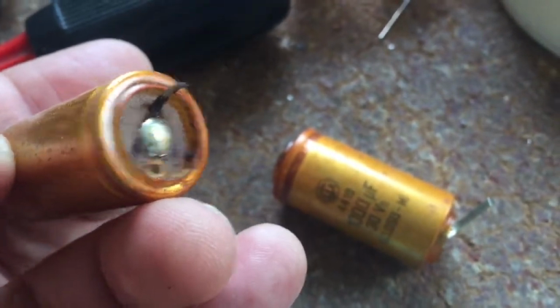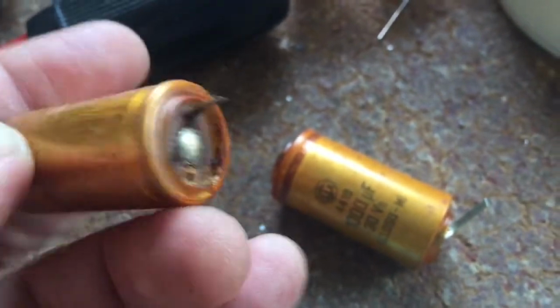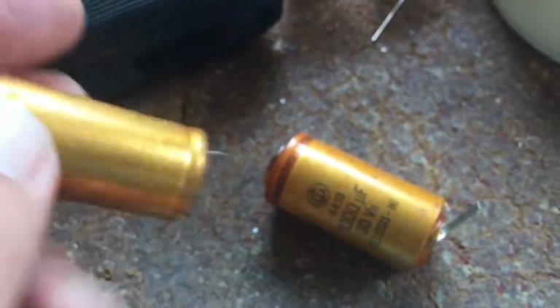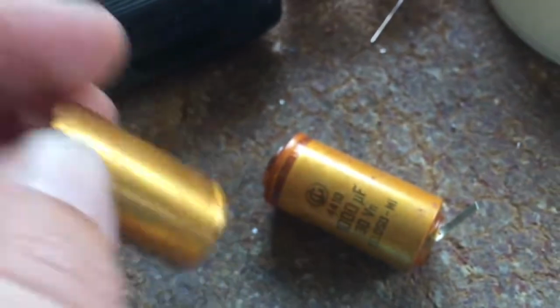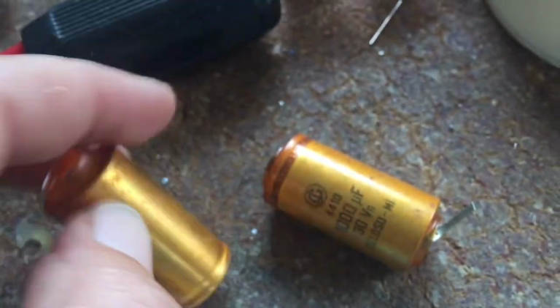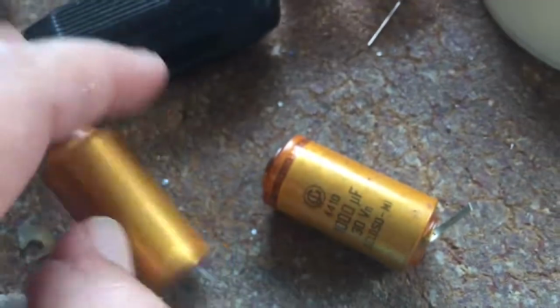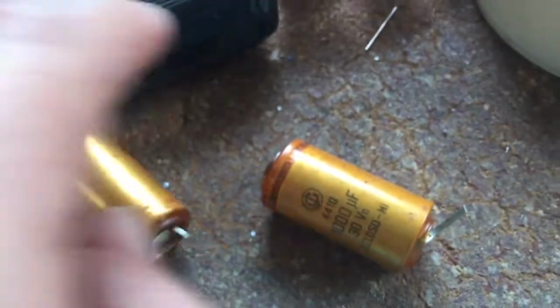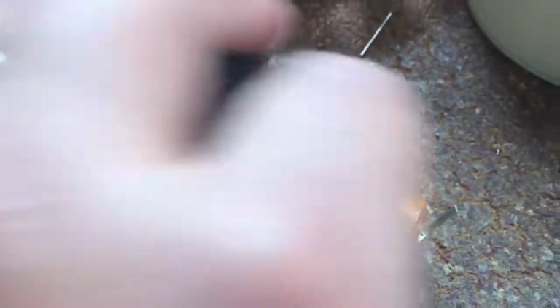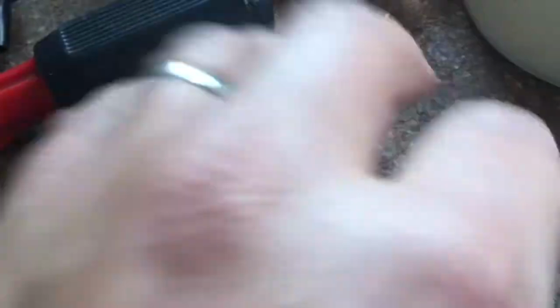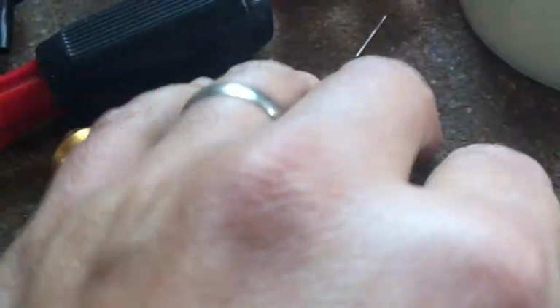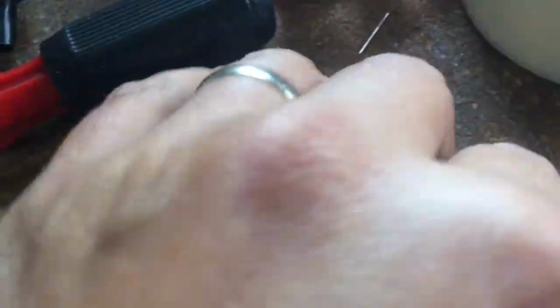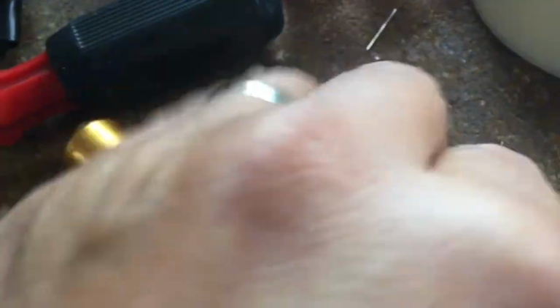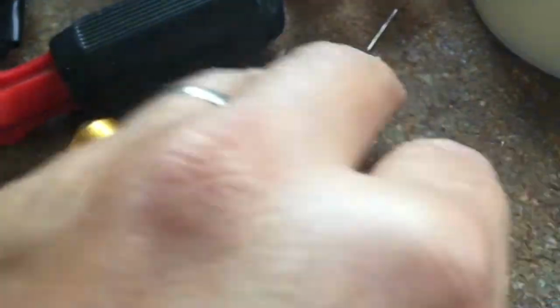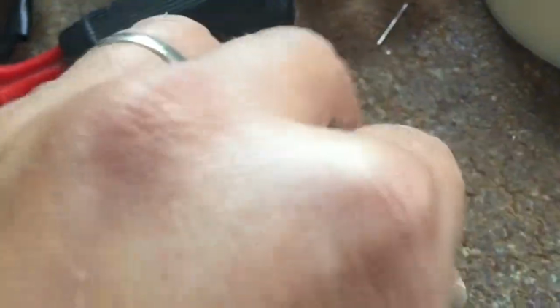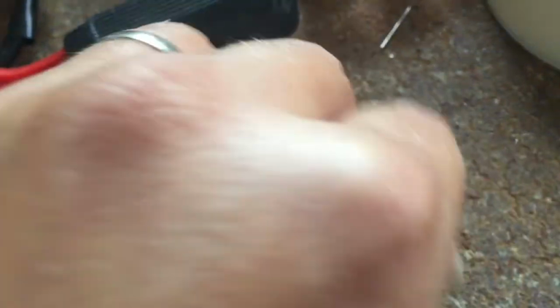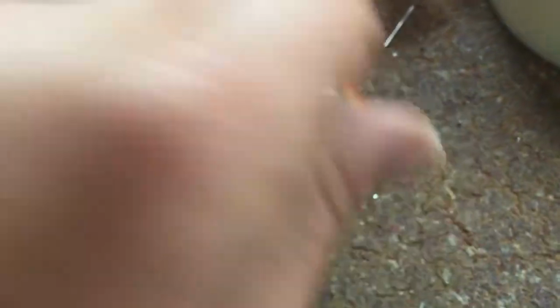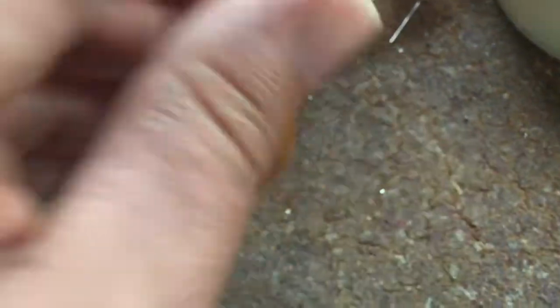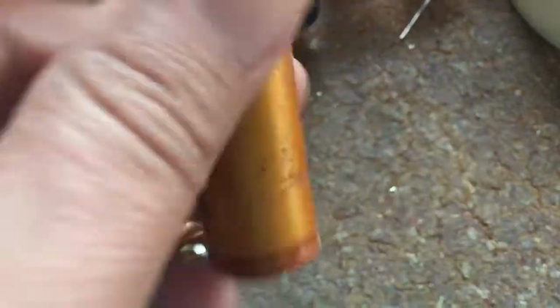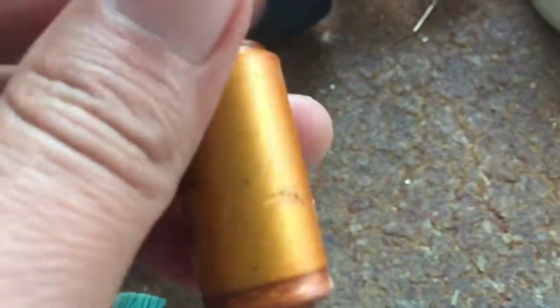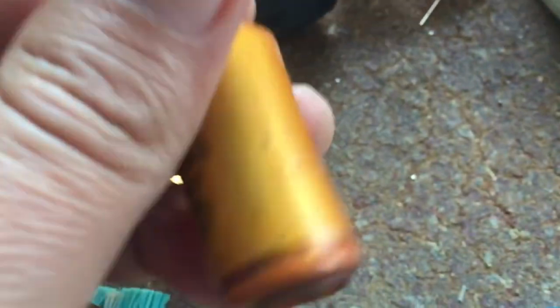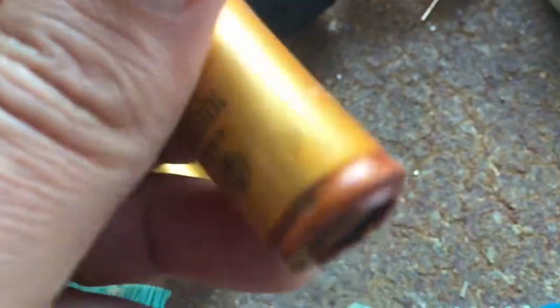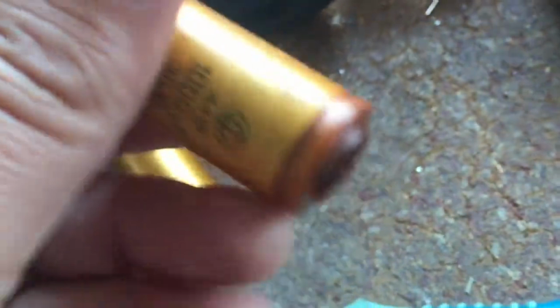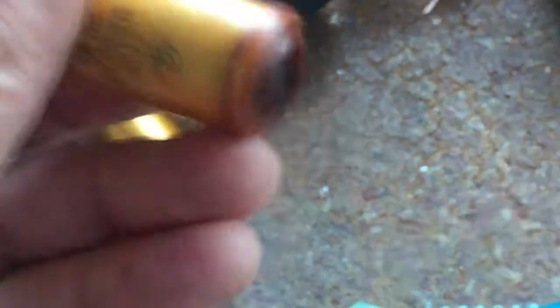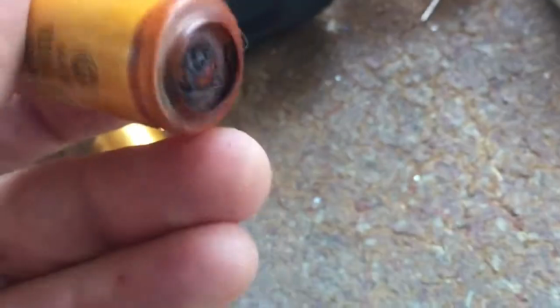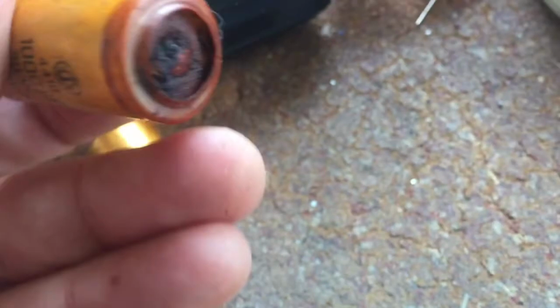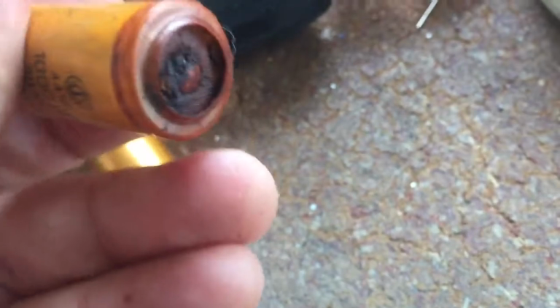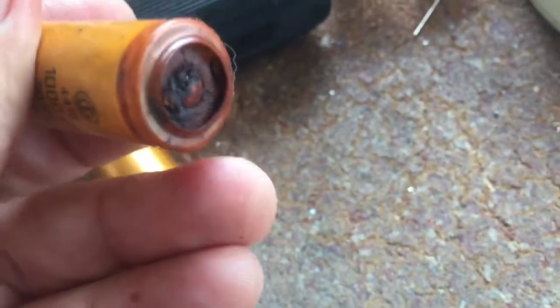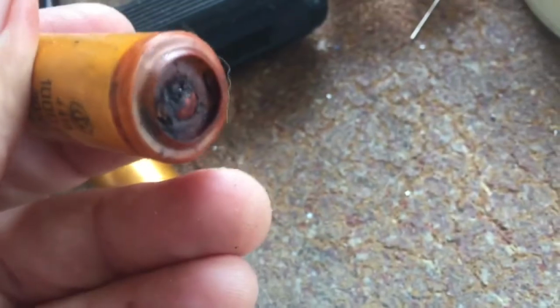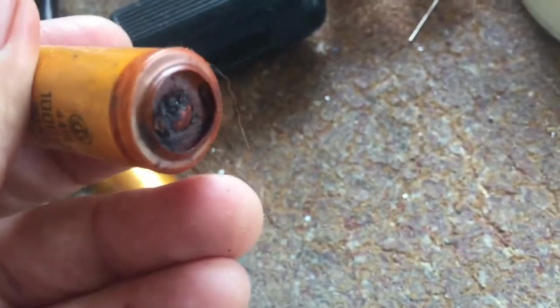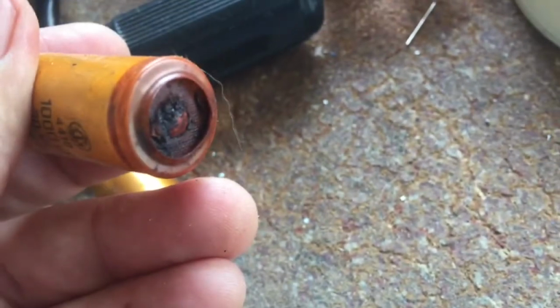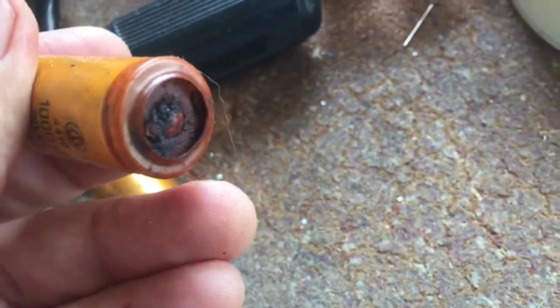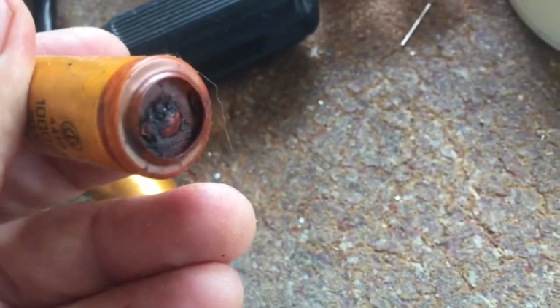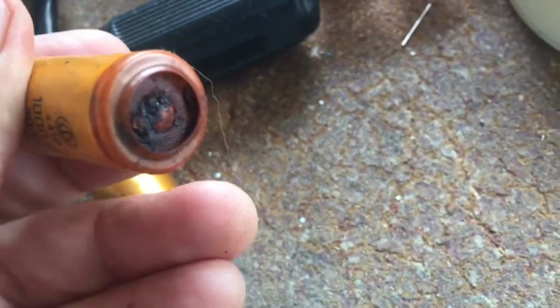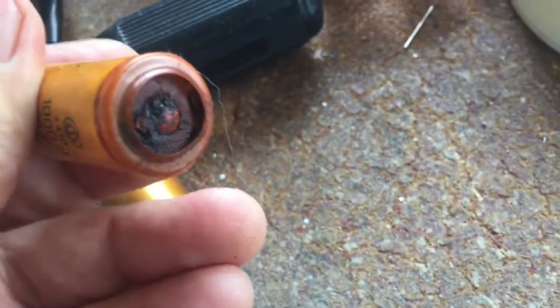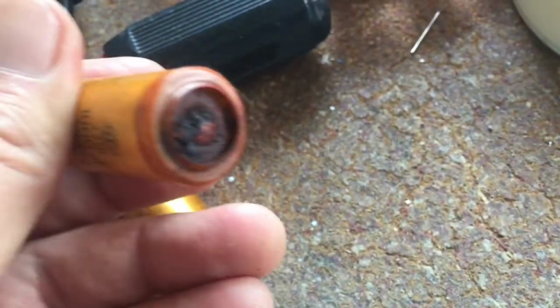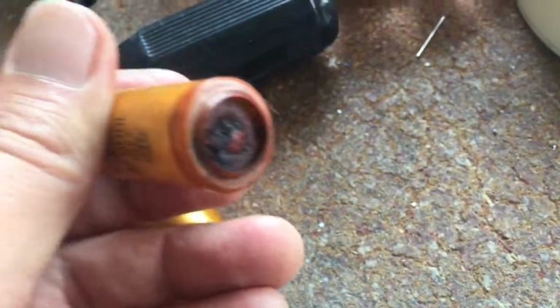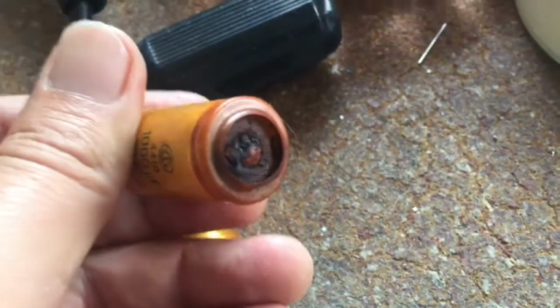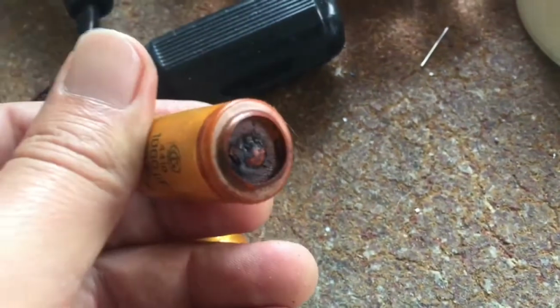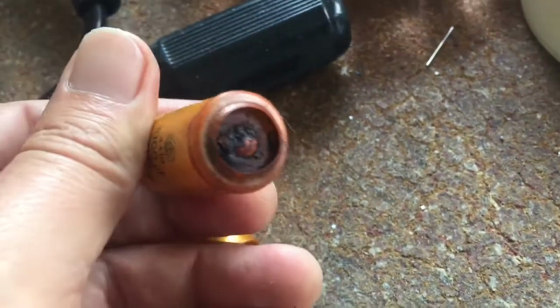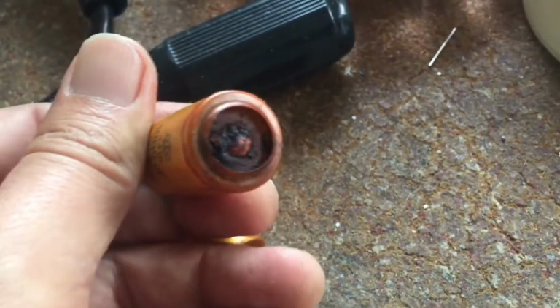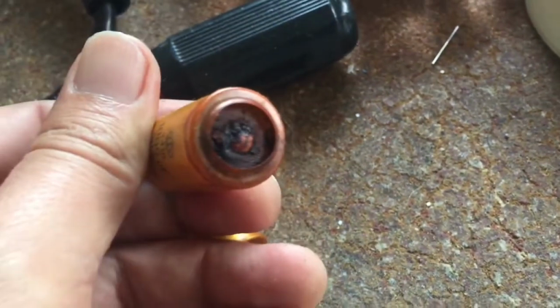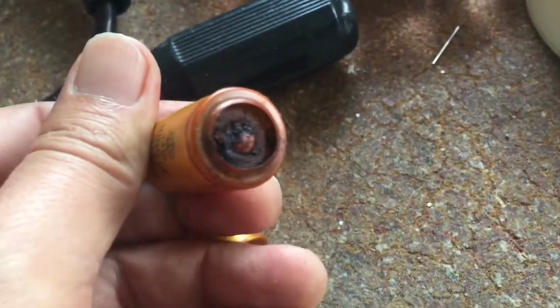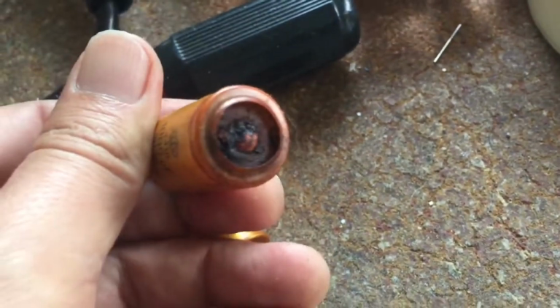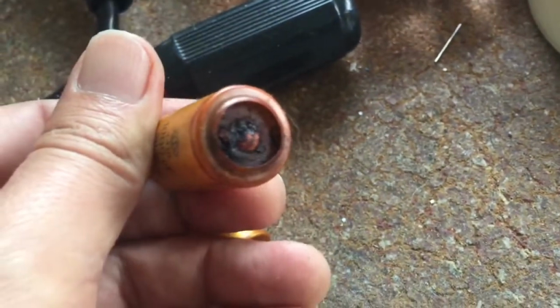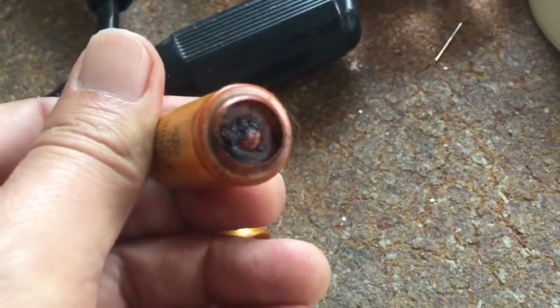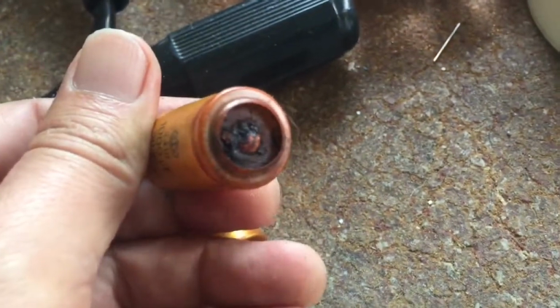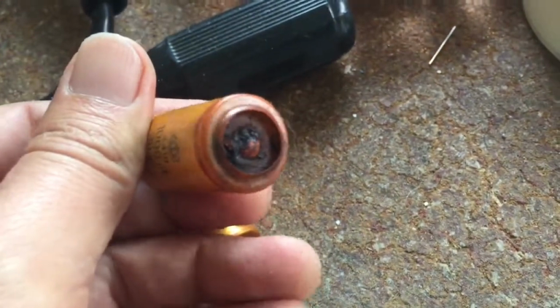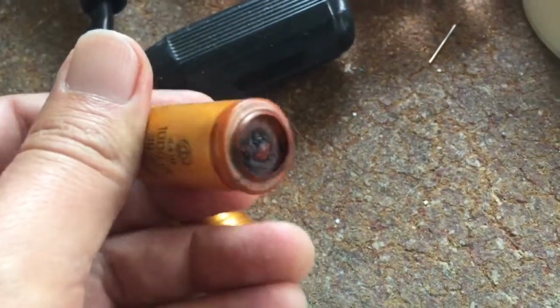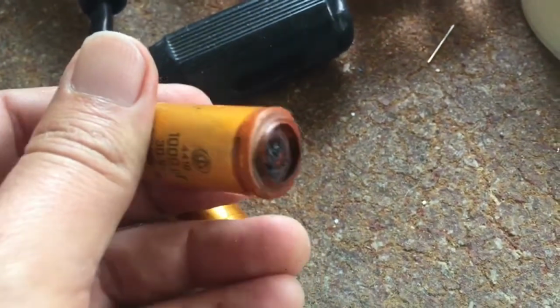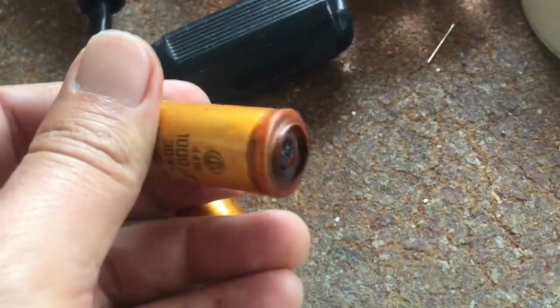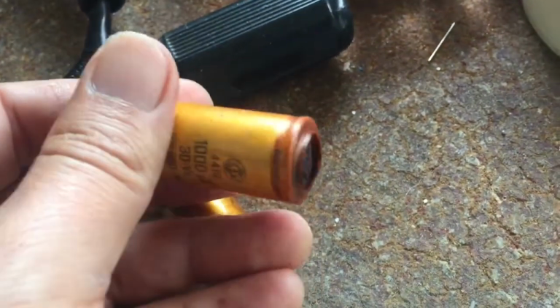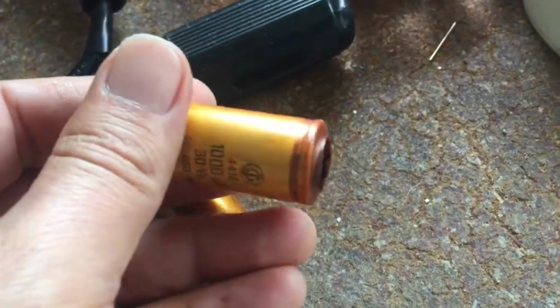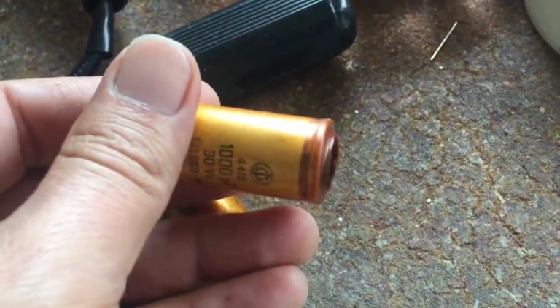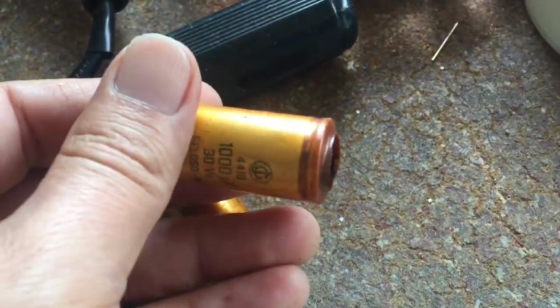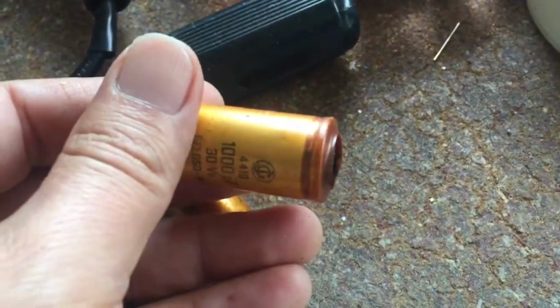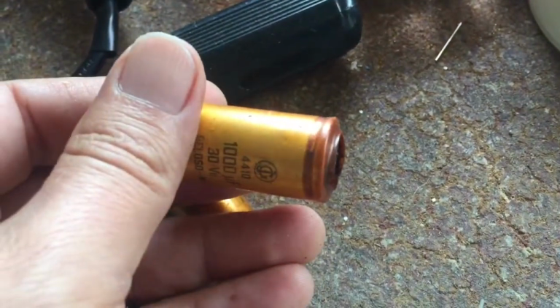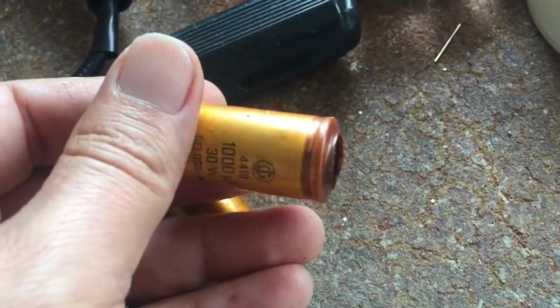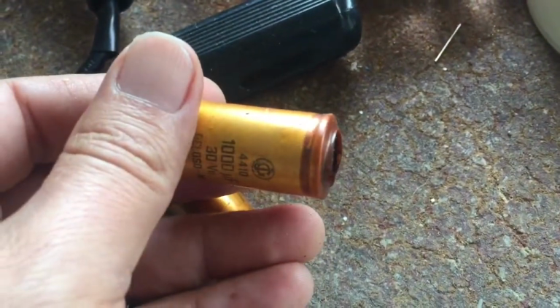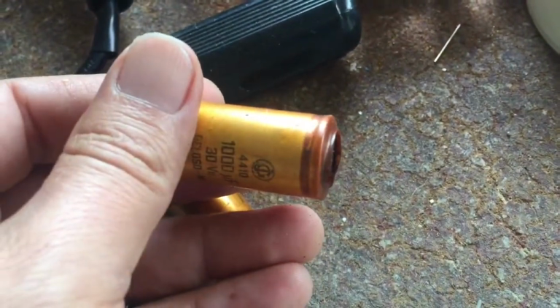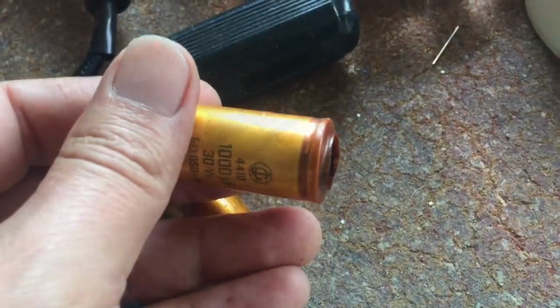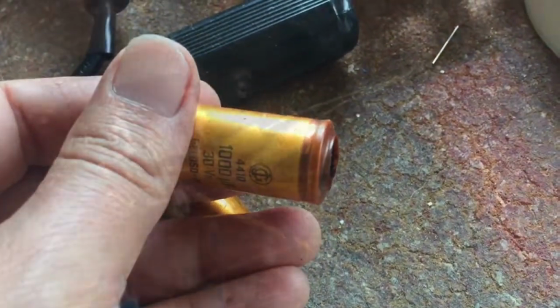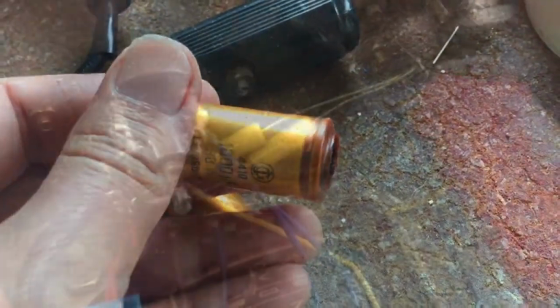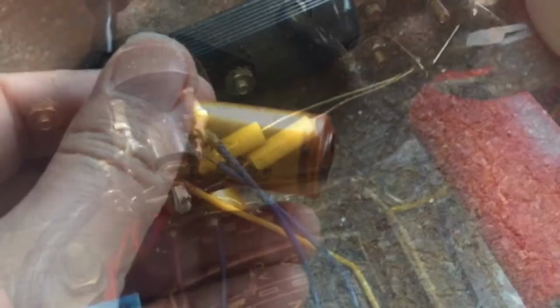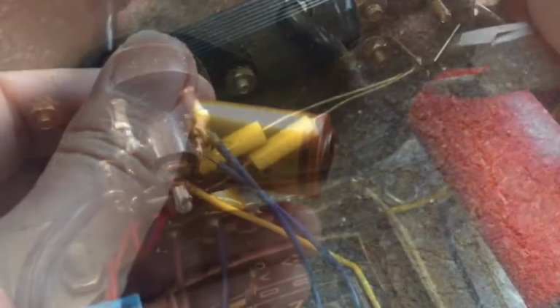One bias capacitor was even loose — I'm not sure which one — but this one was completely burned out.